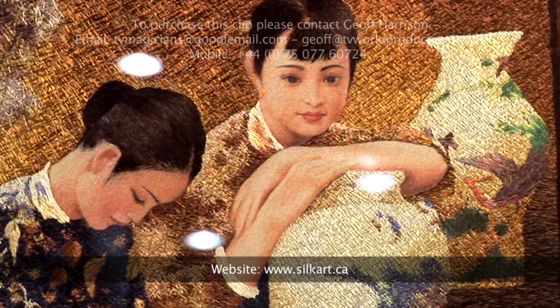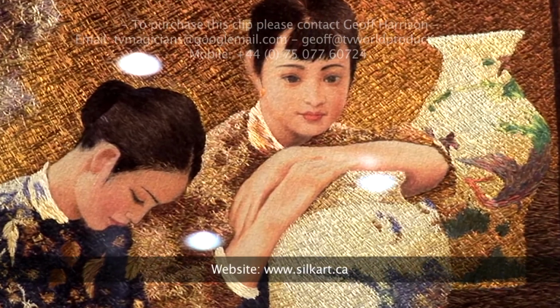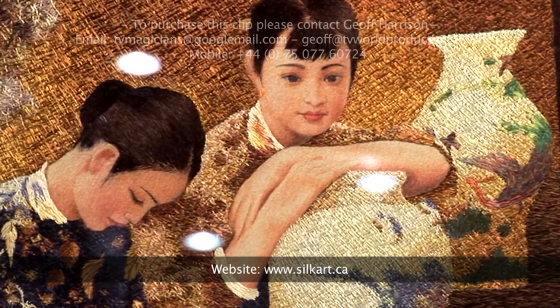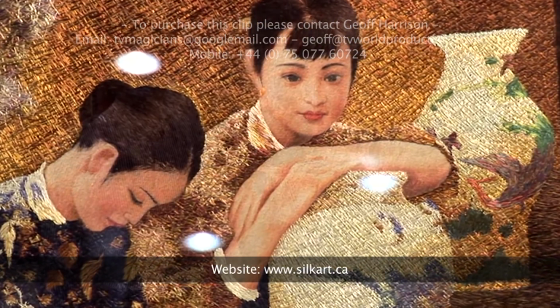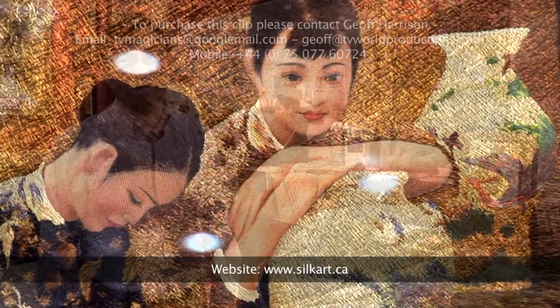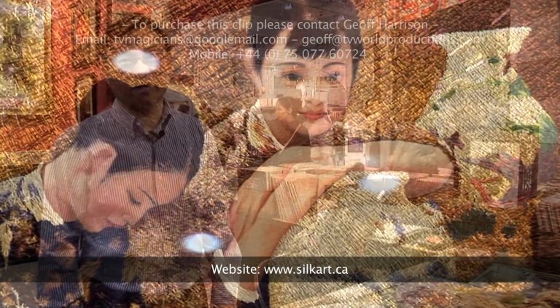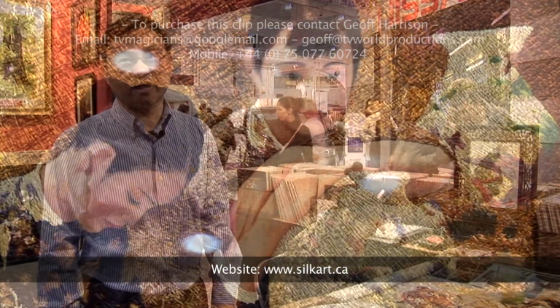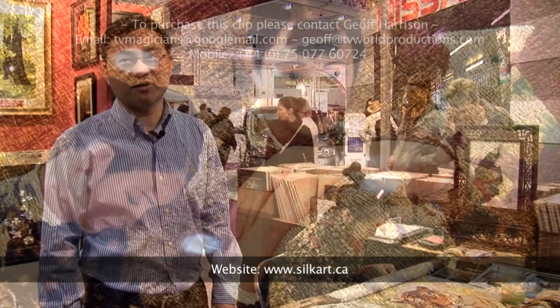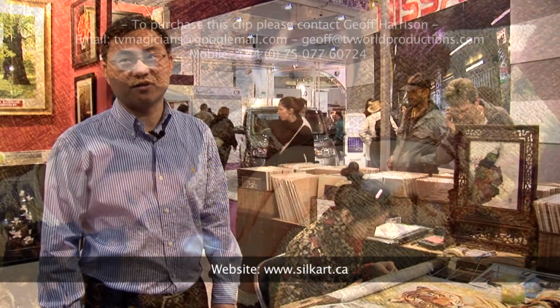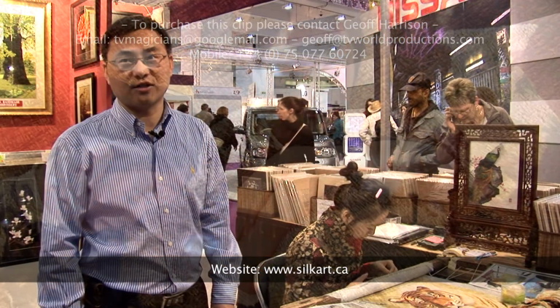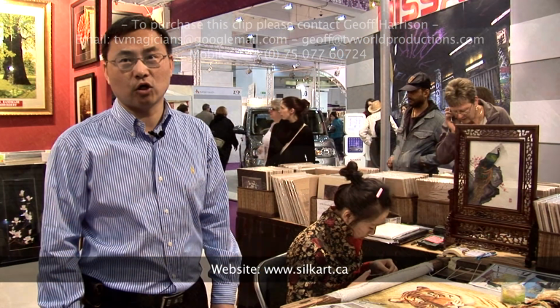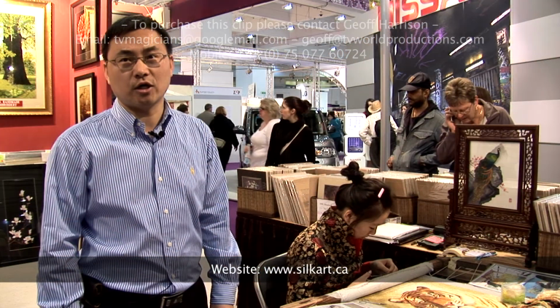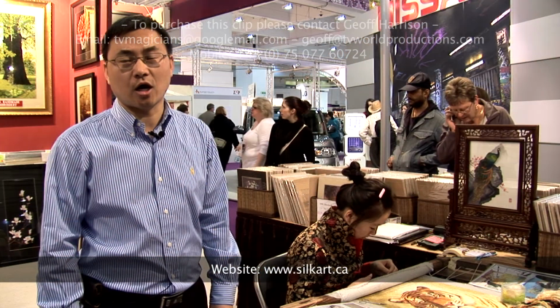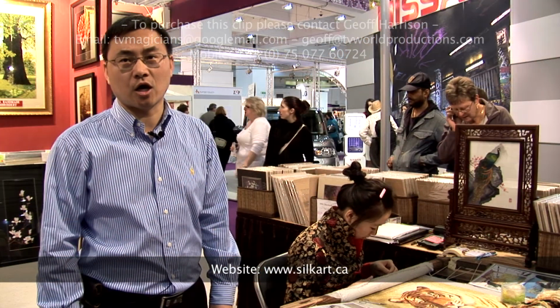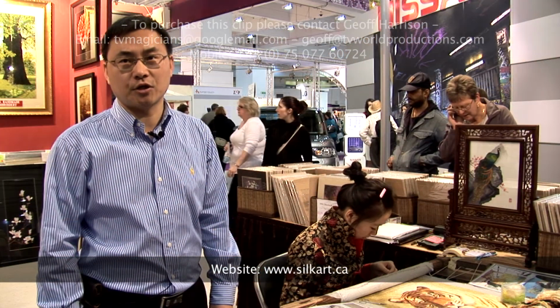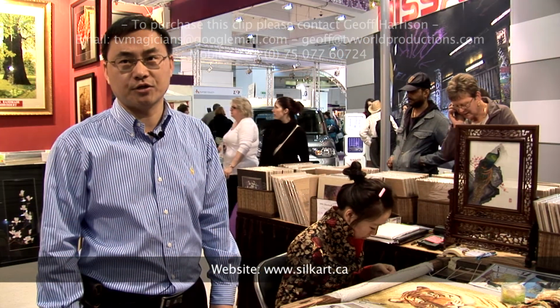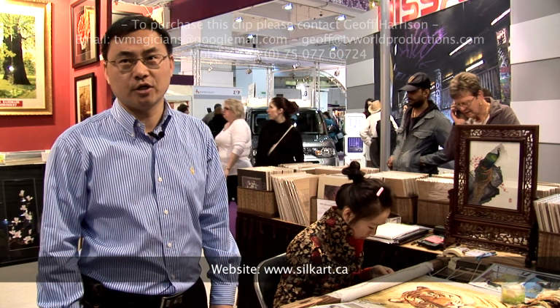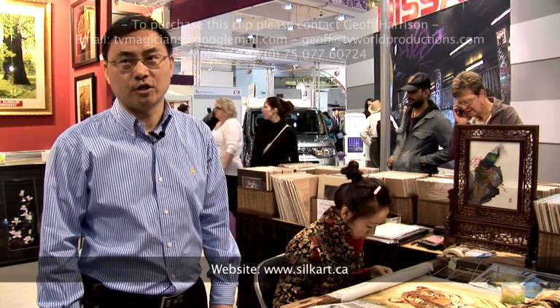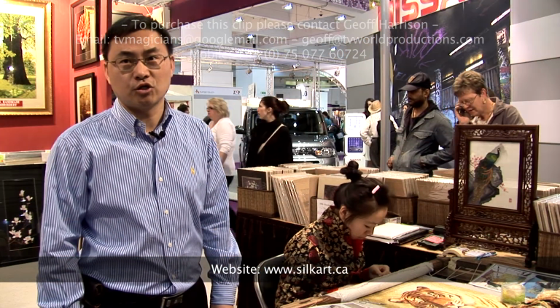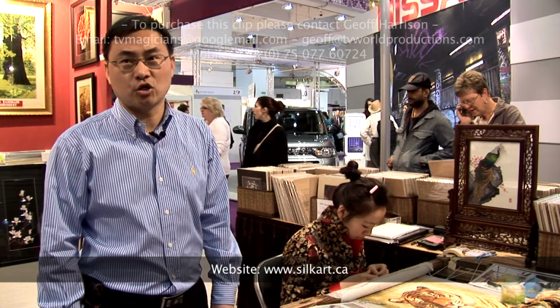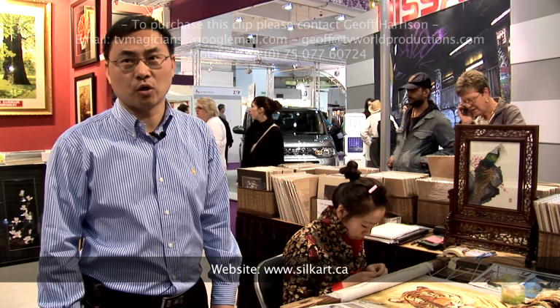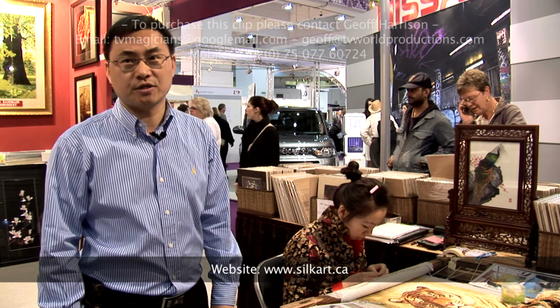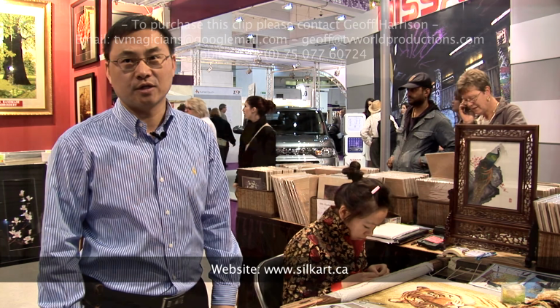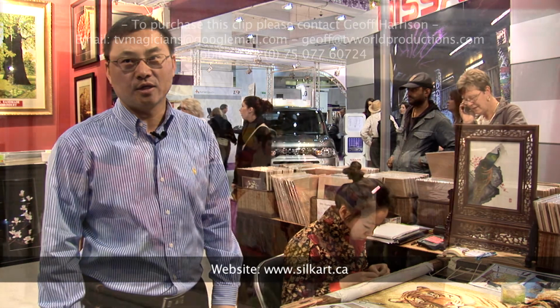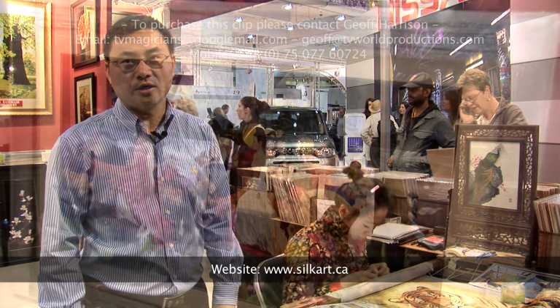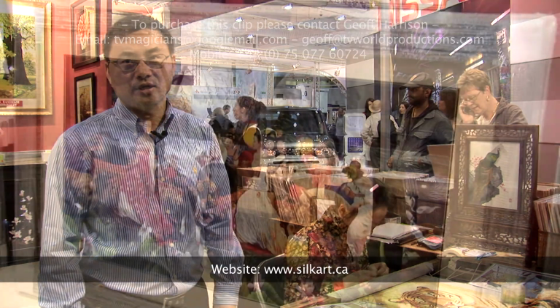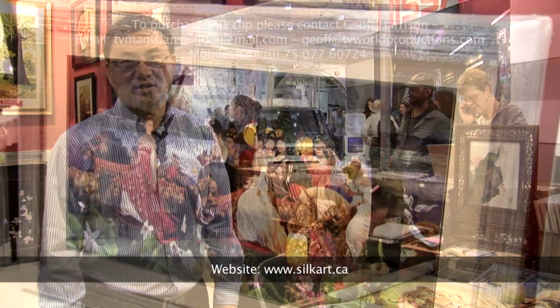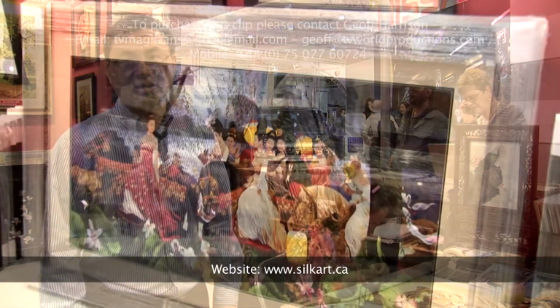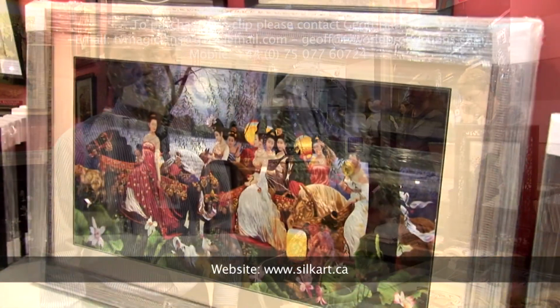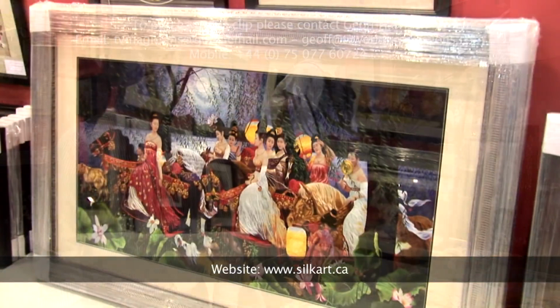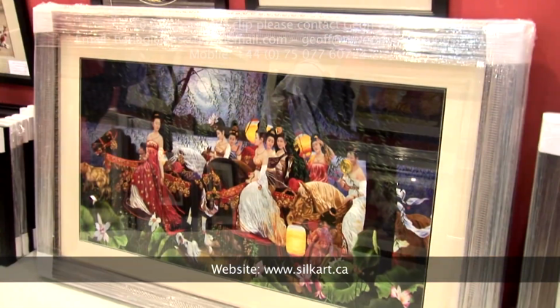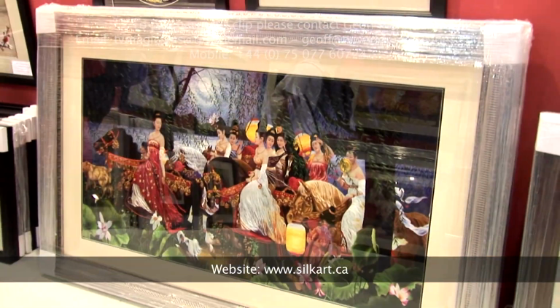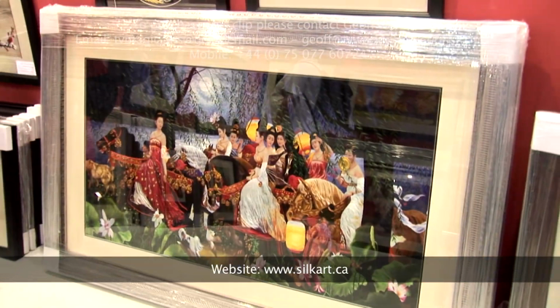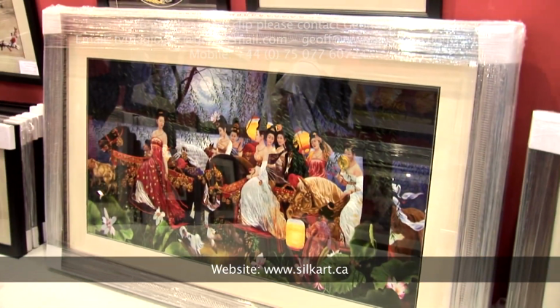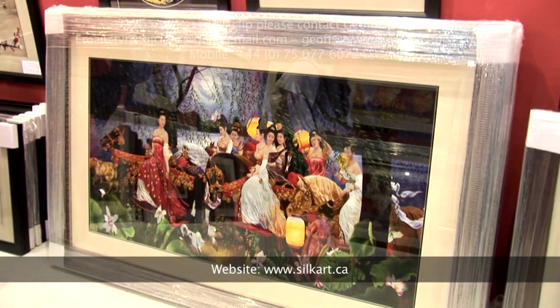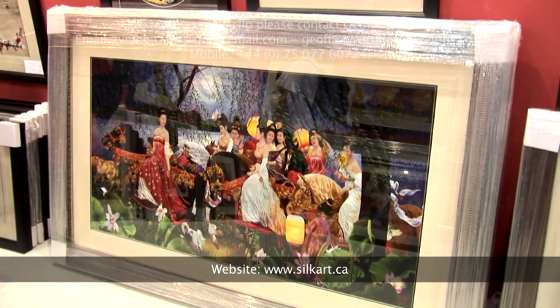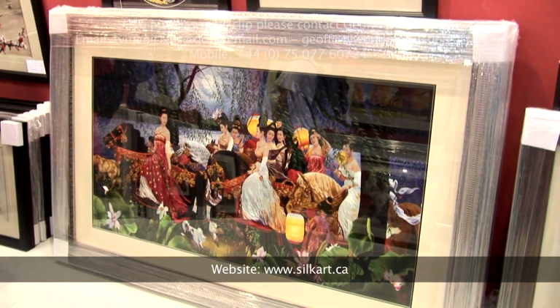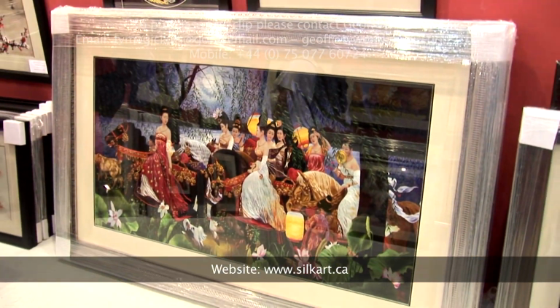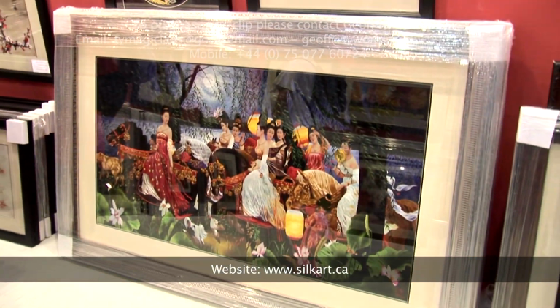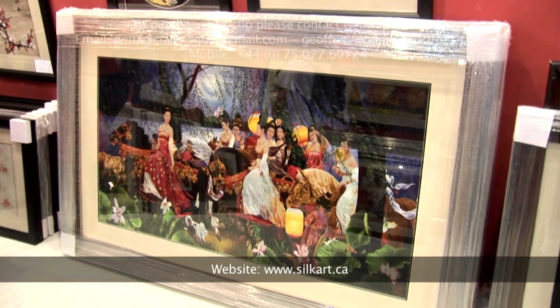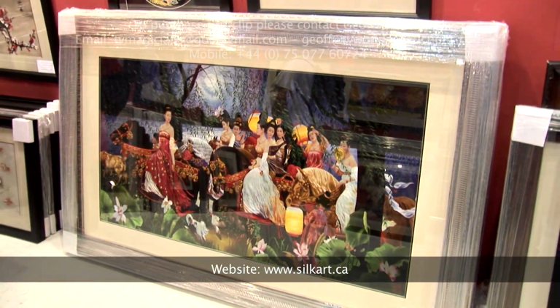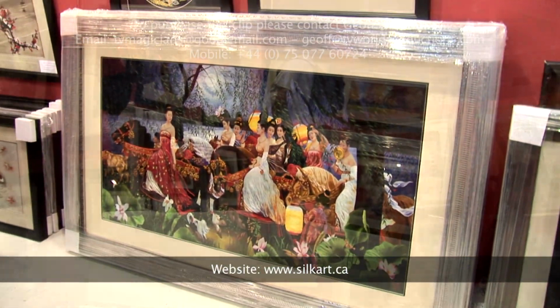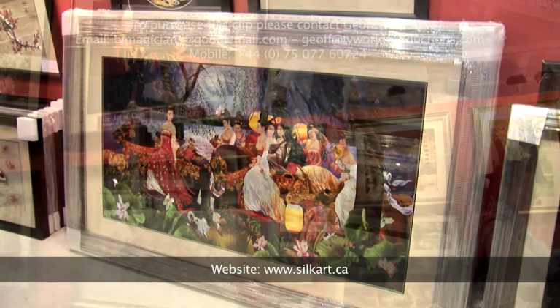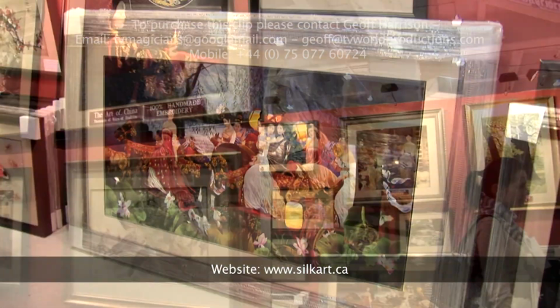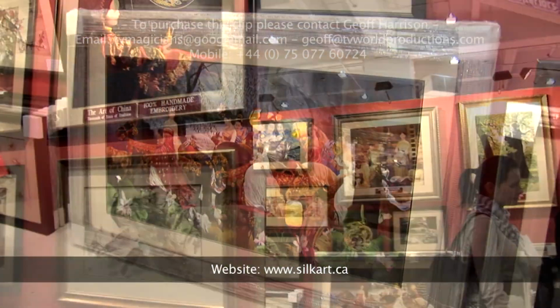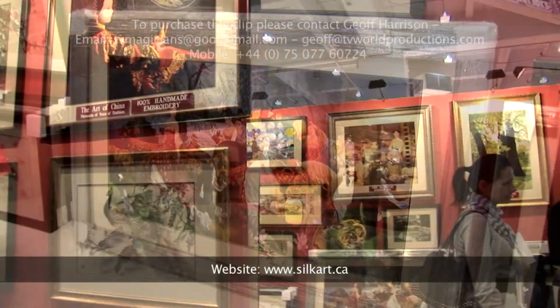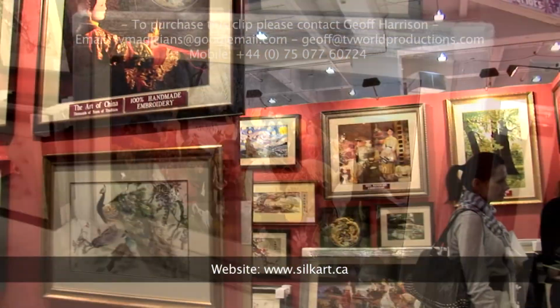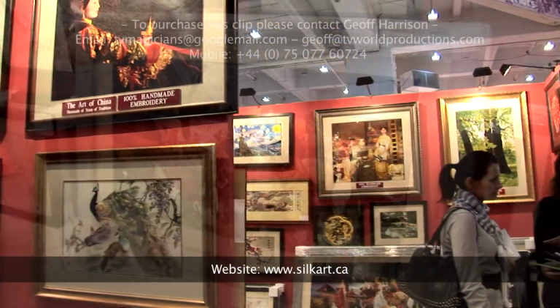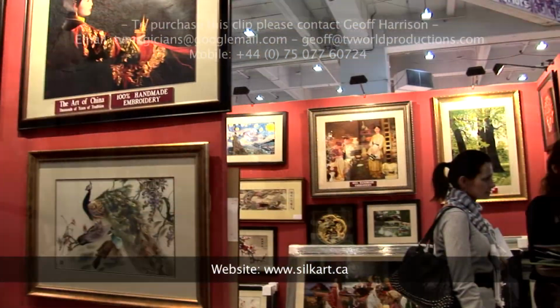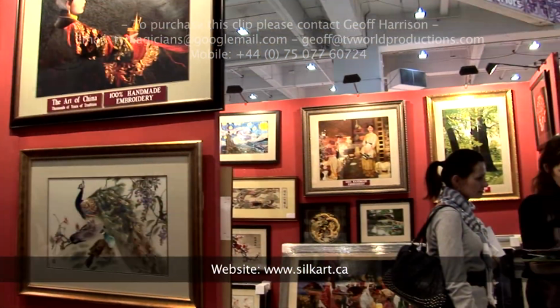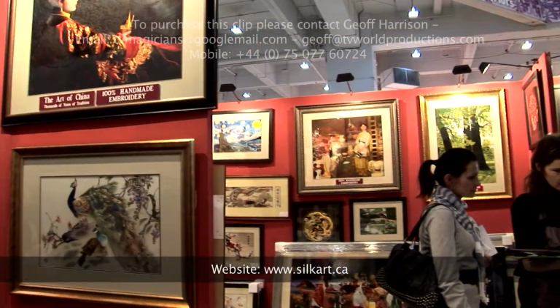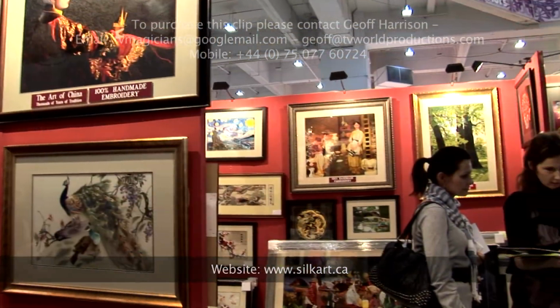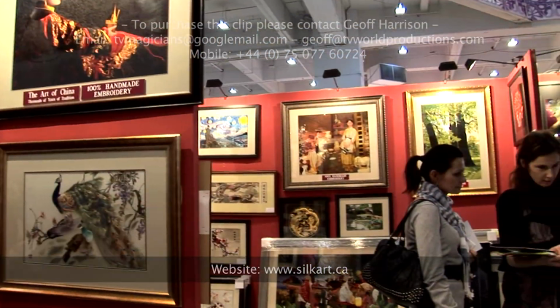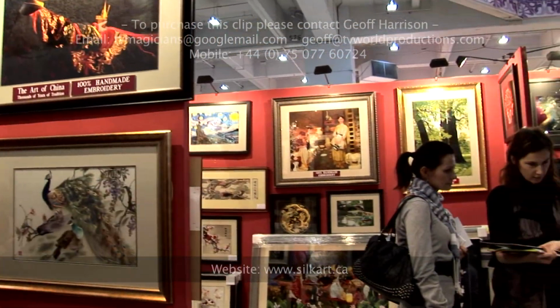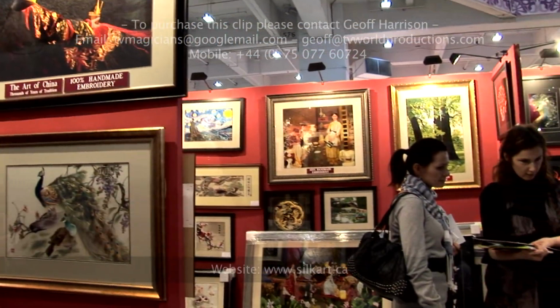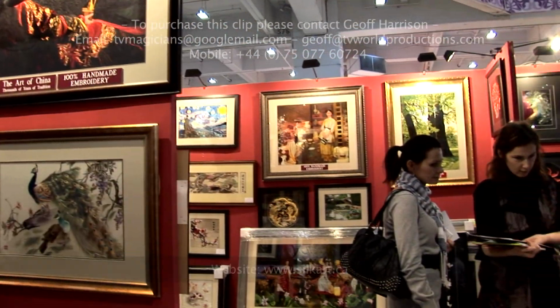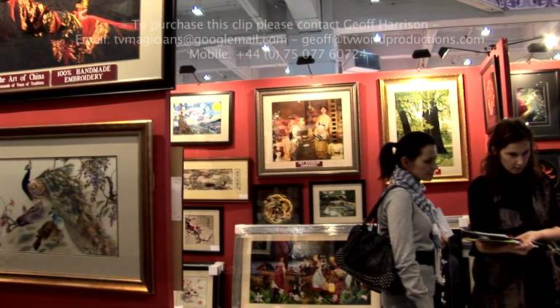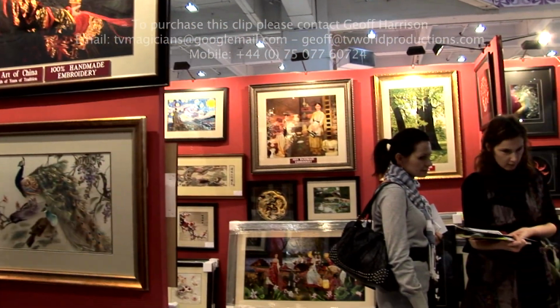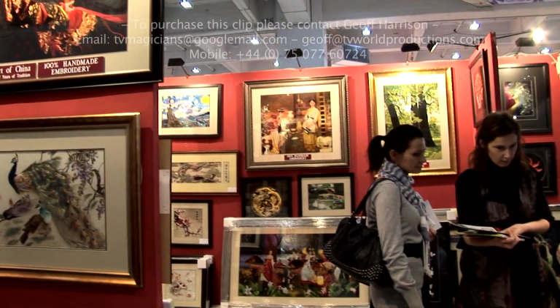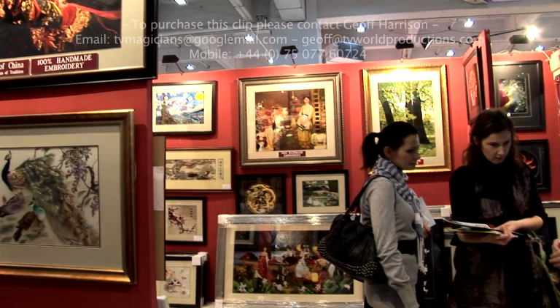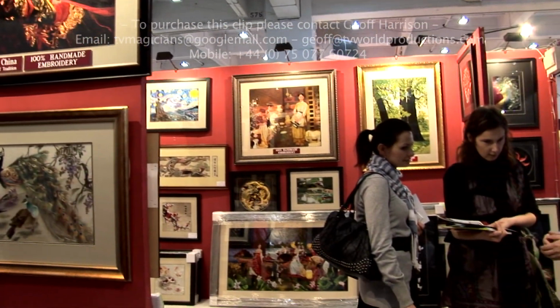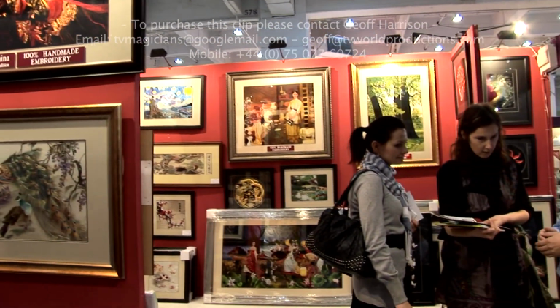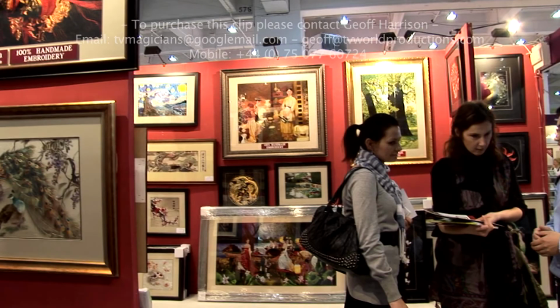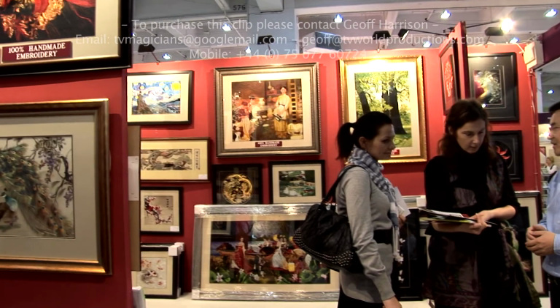The website is silkart.ca. Please find a good option there.